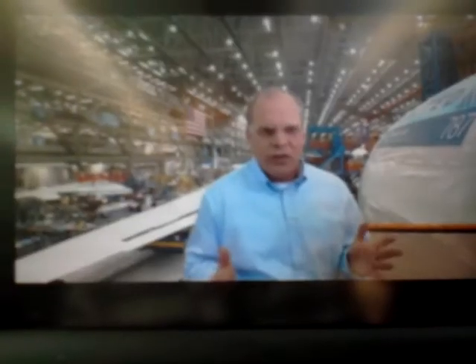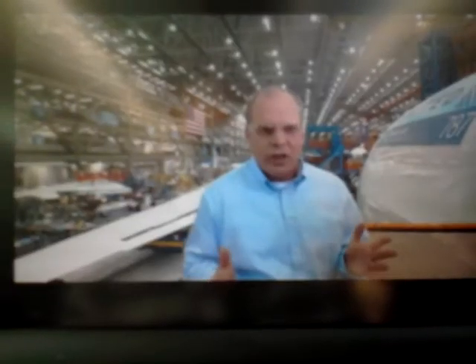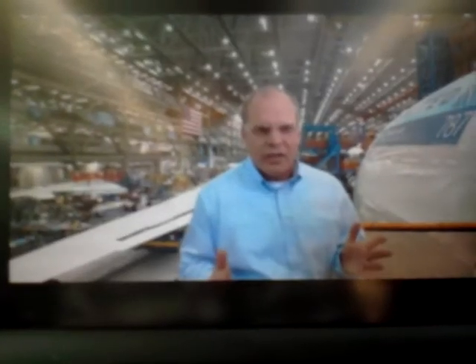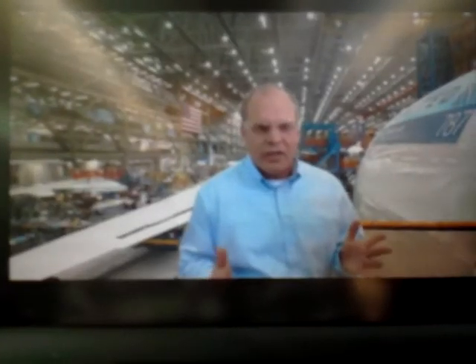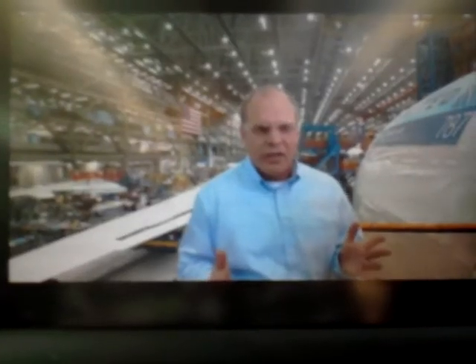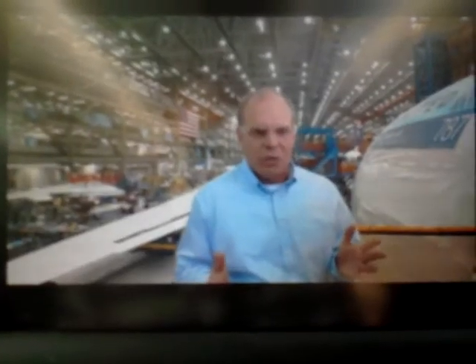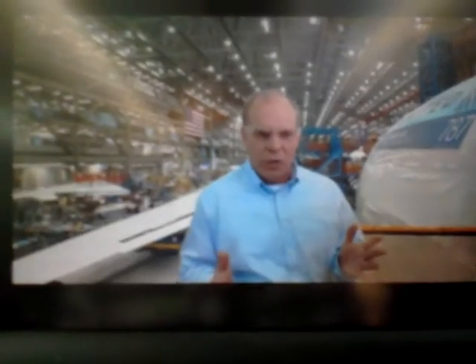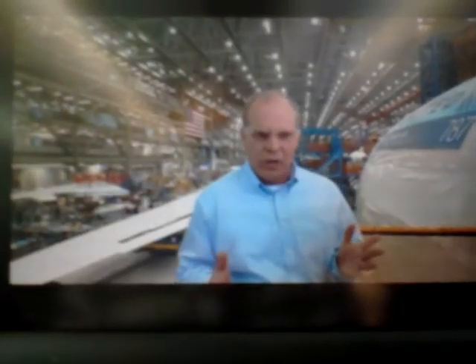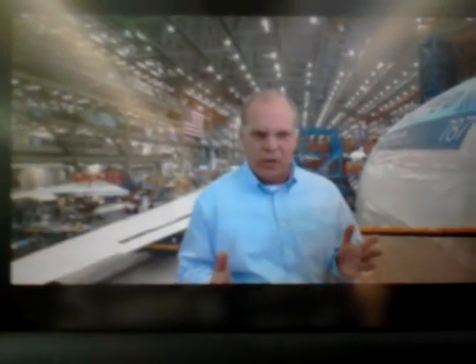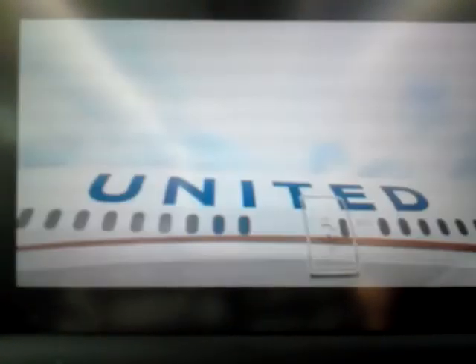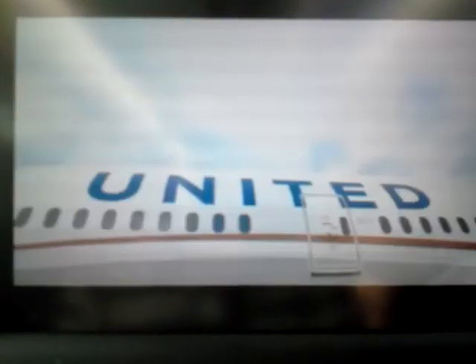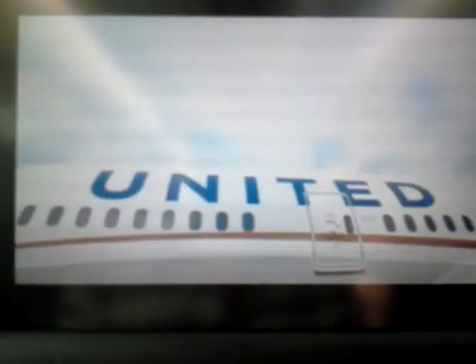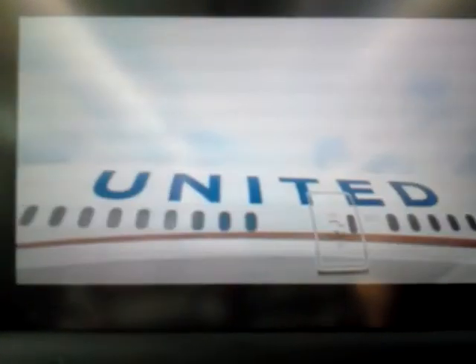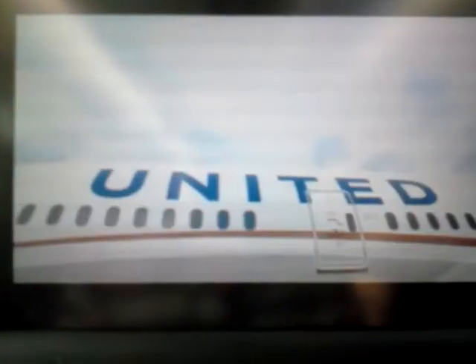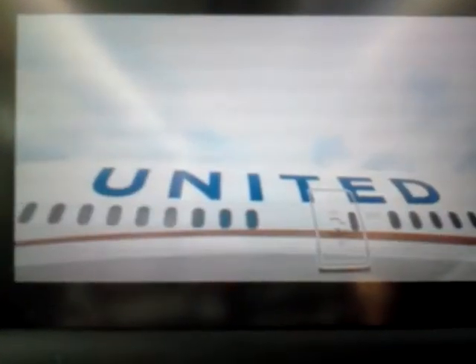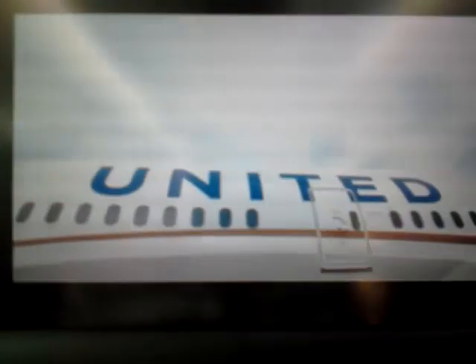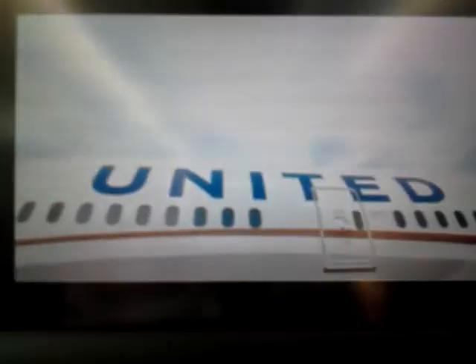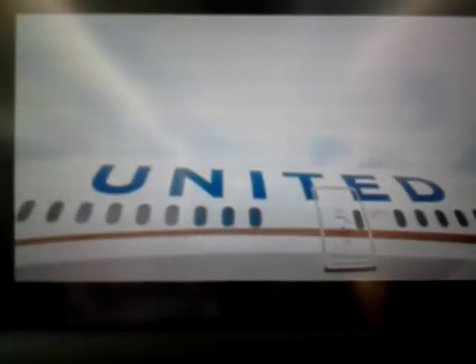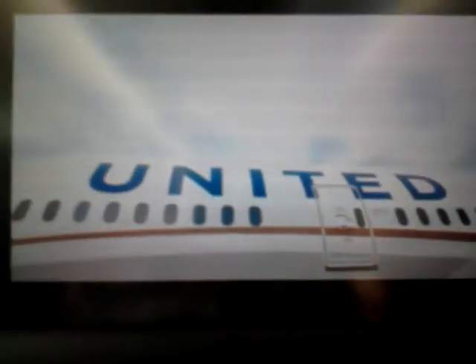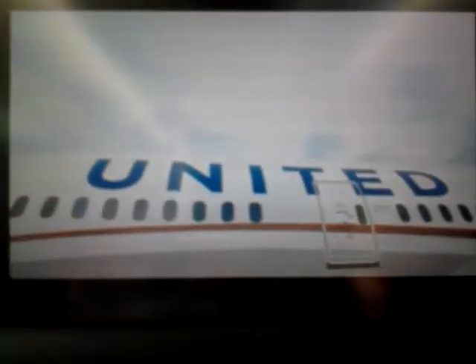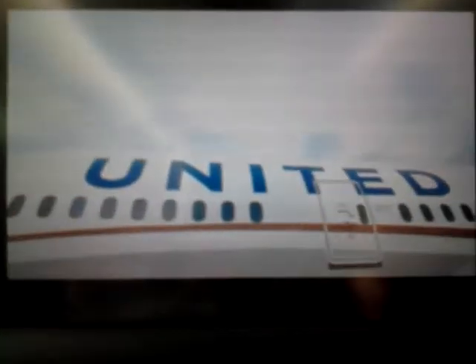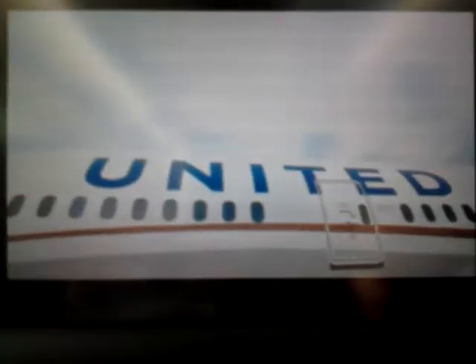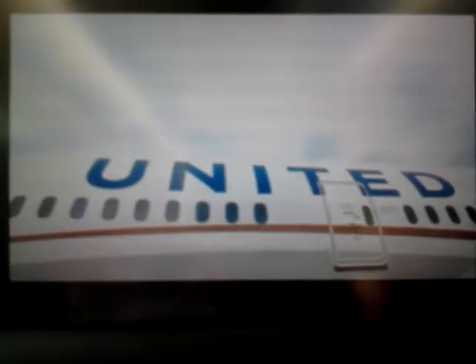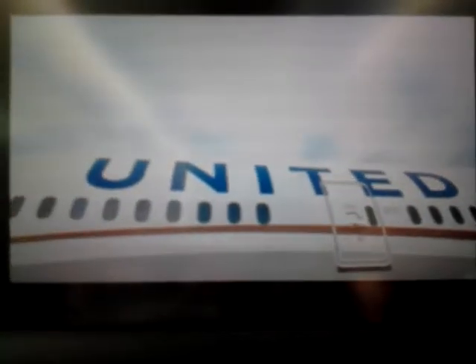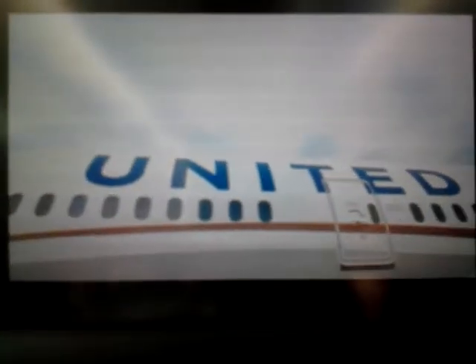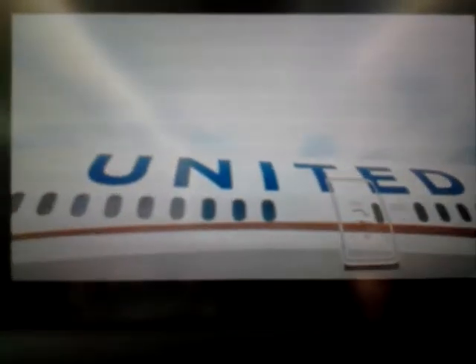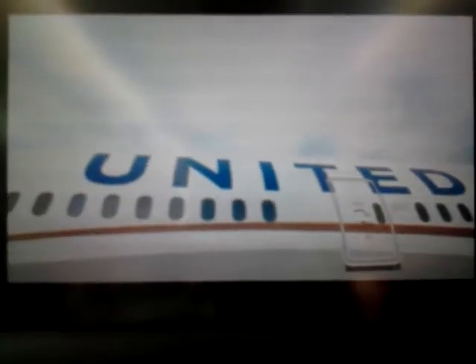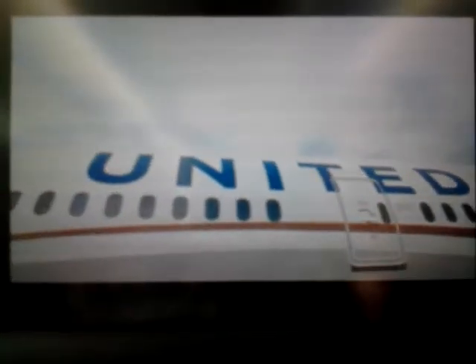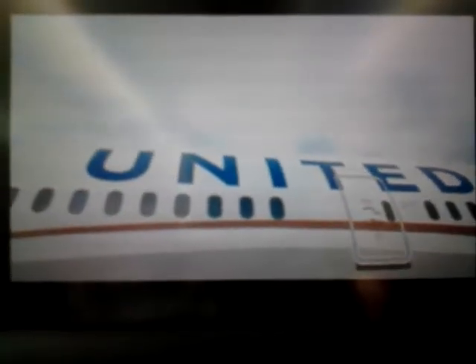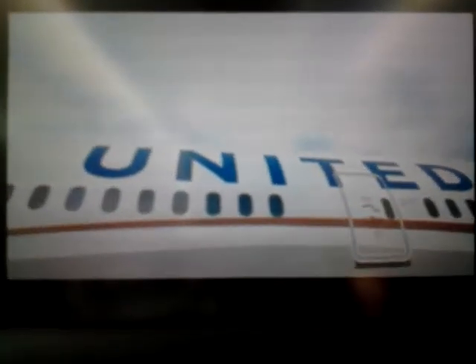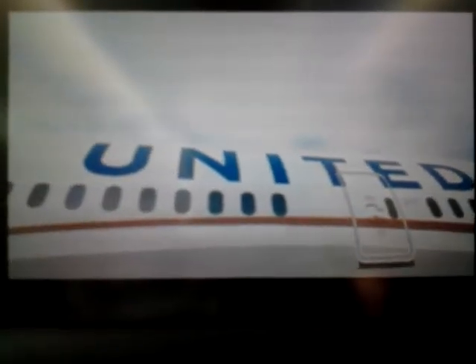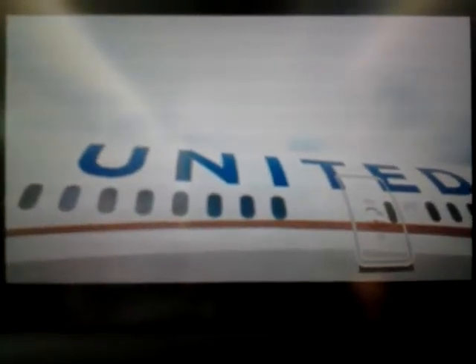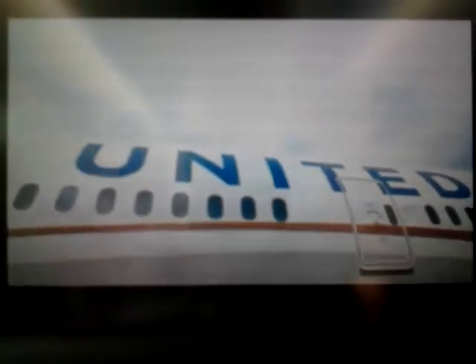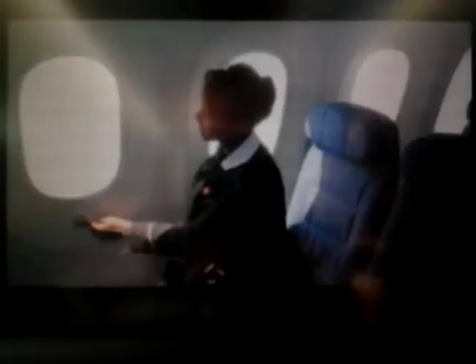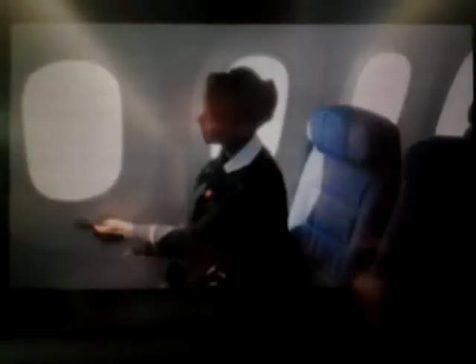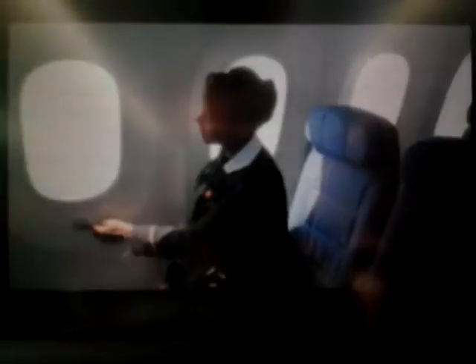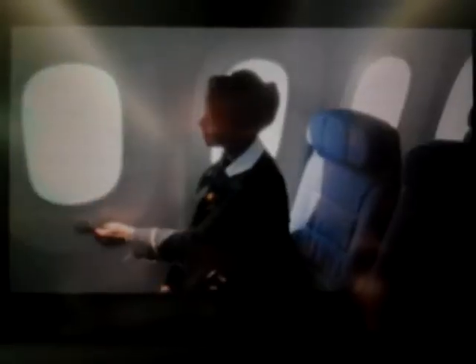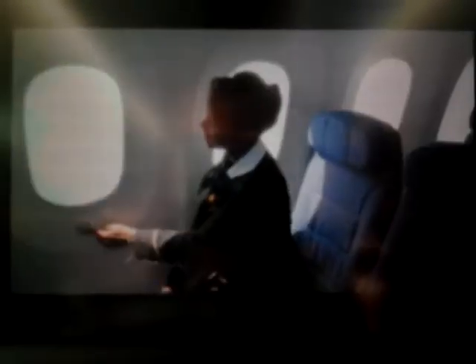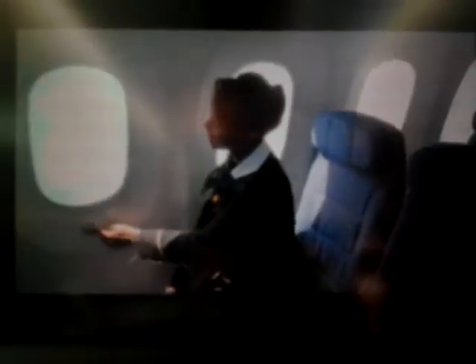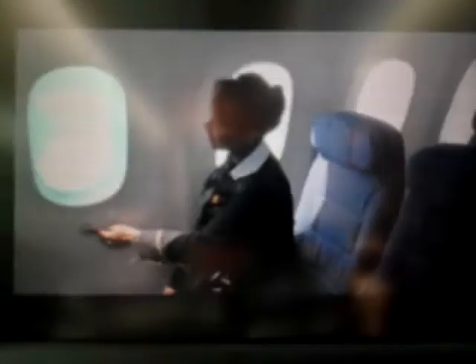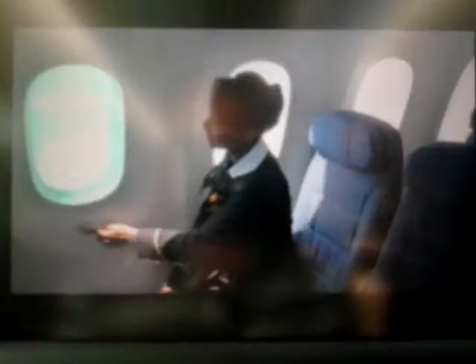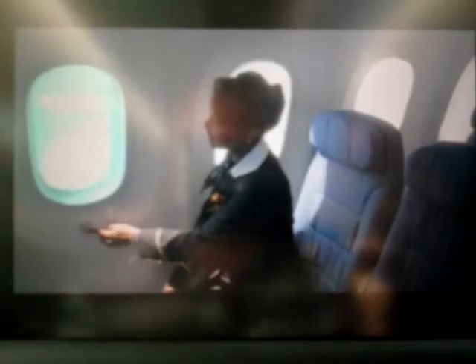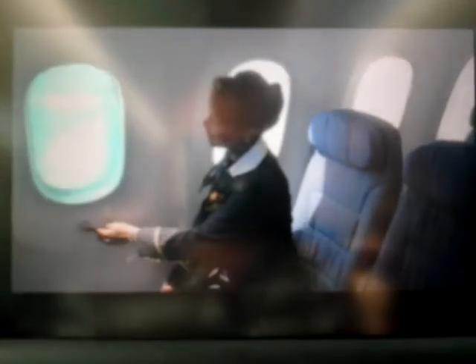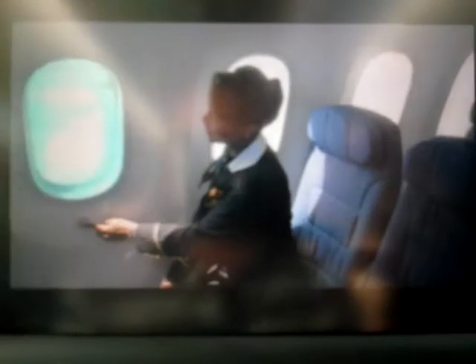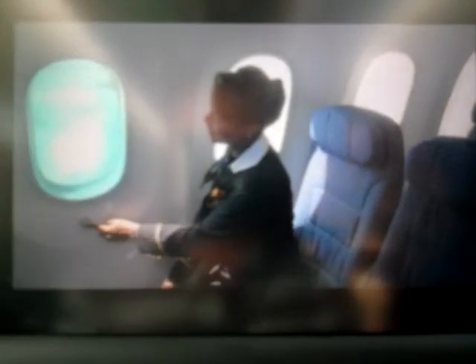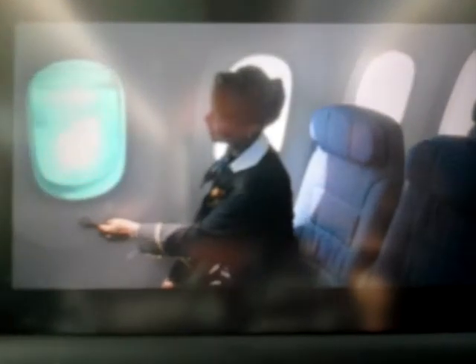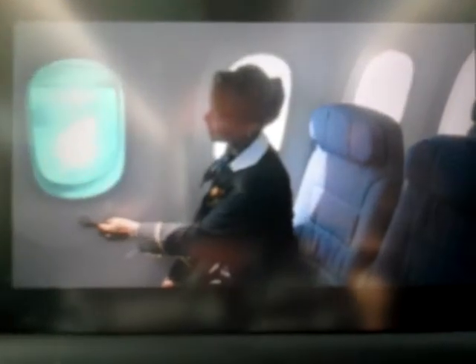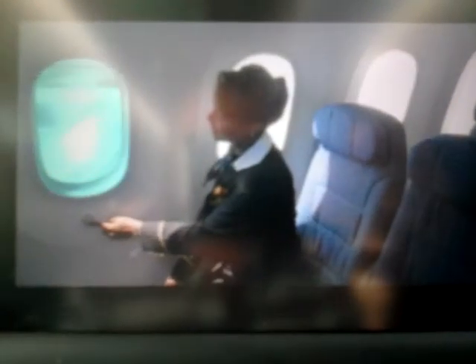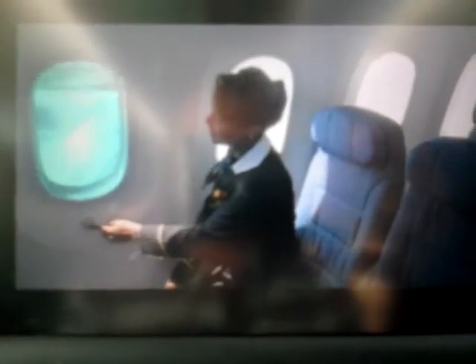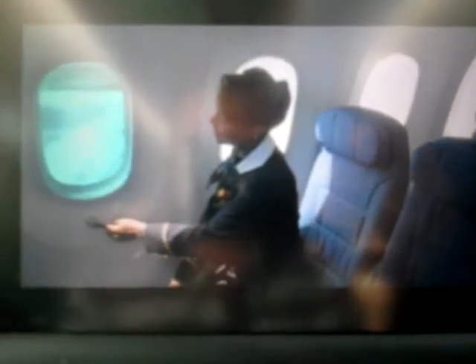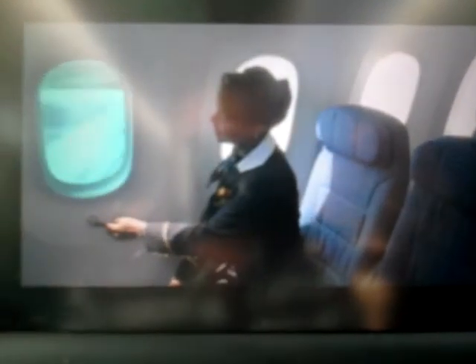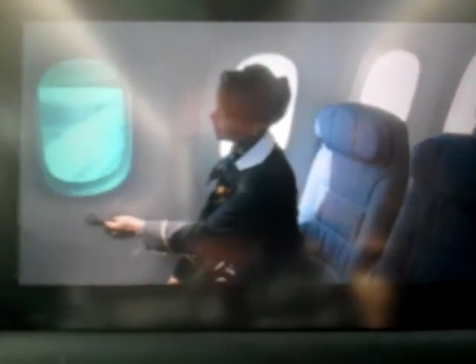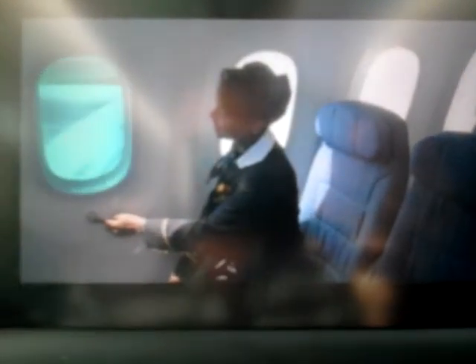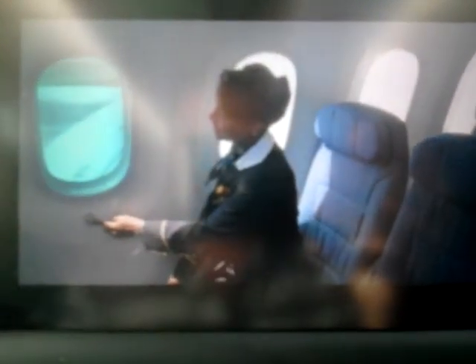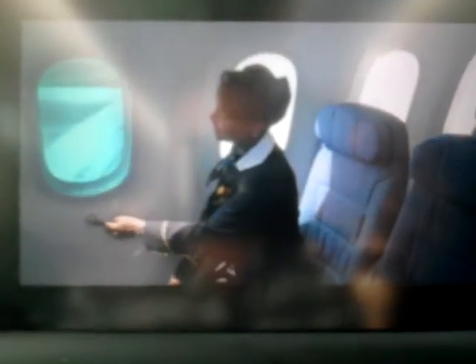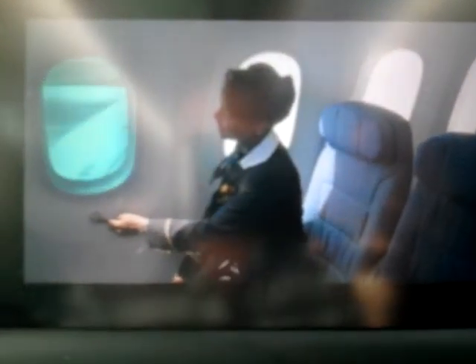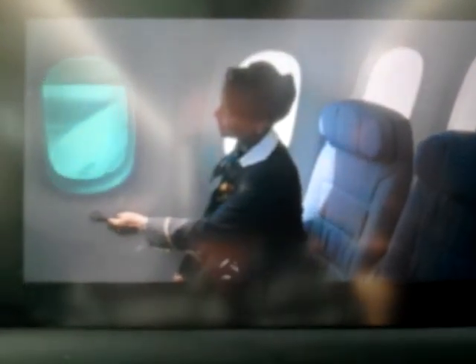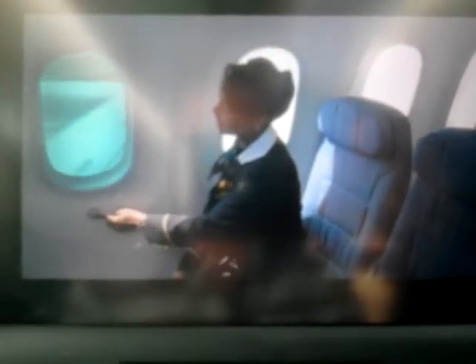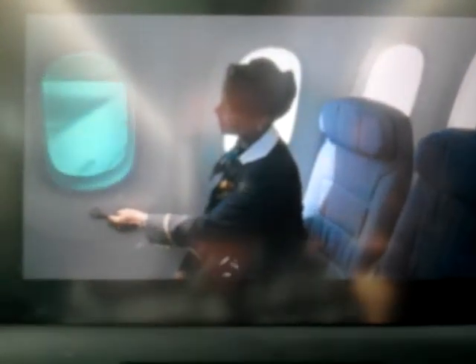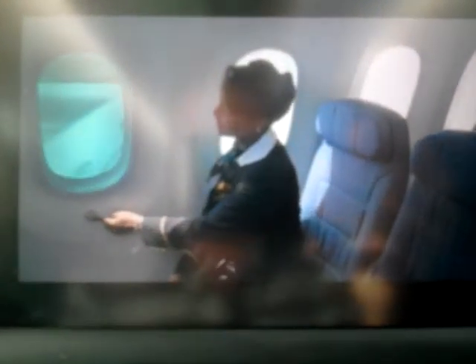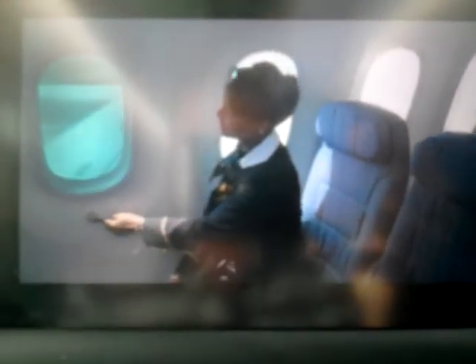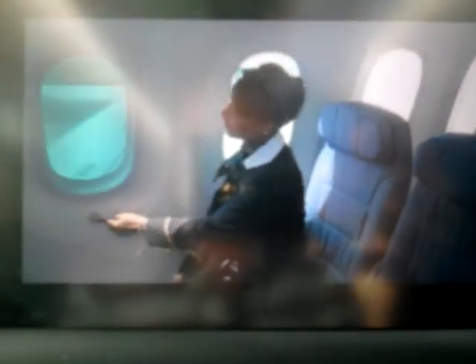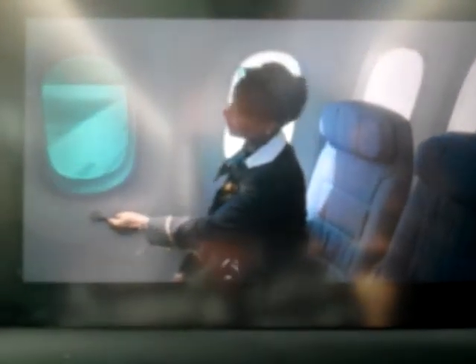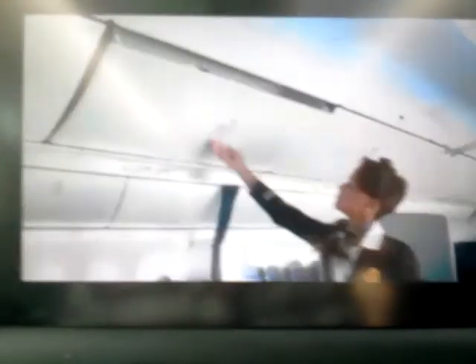The first thing you're going to see is the windows. The windows are larger on the 787. They're electrochromatic as well, so you can darken them just by pushing a button.